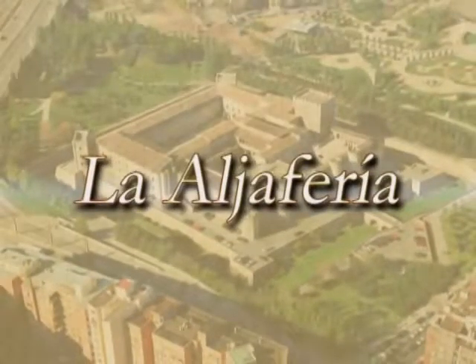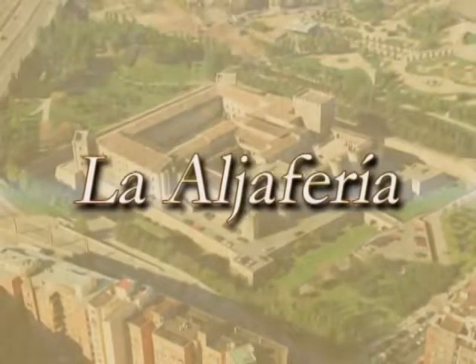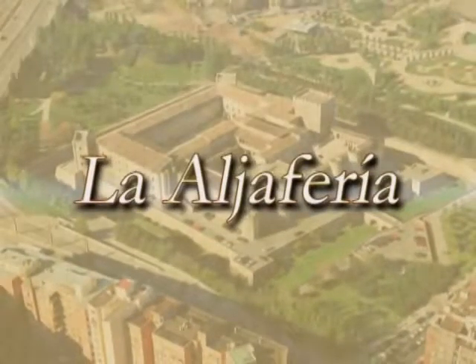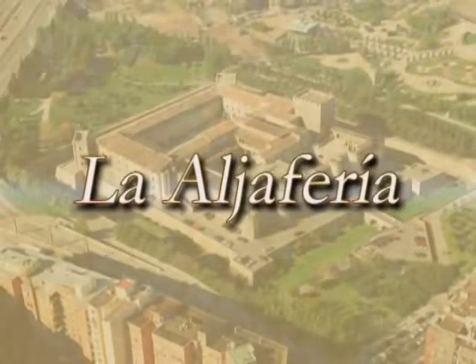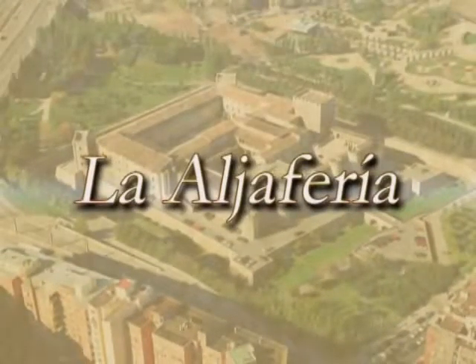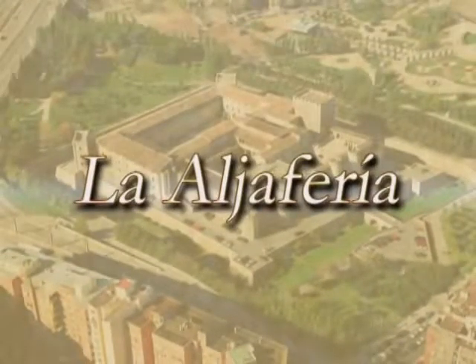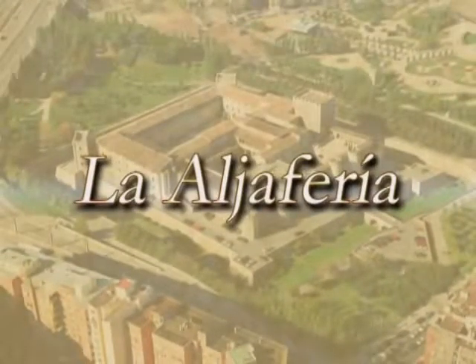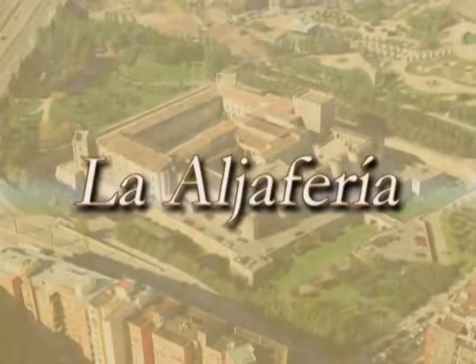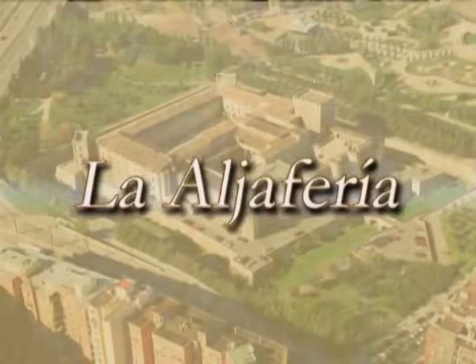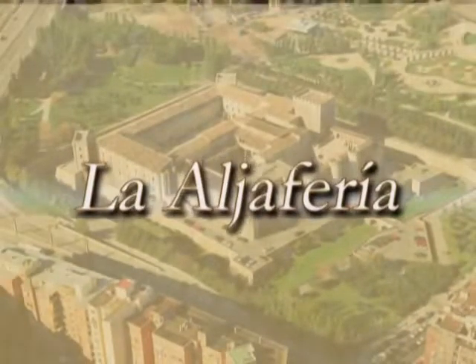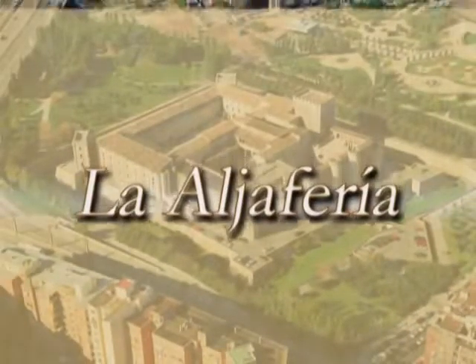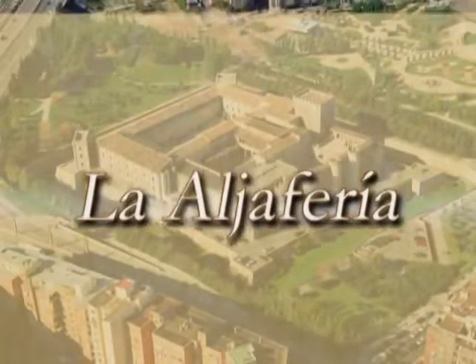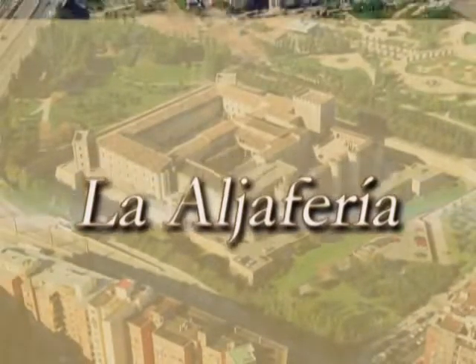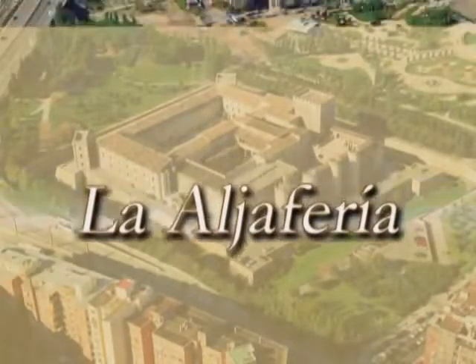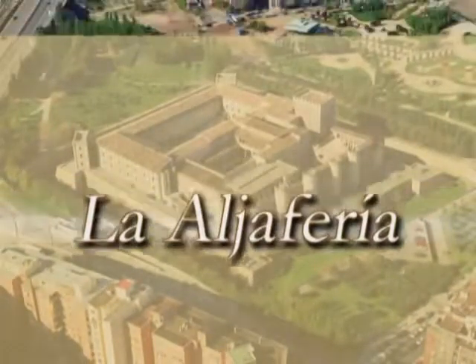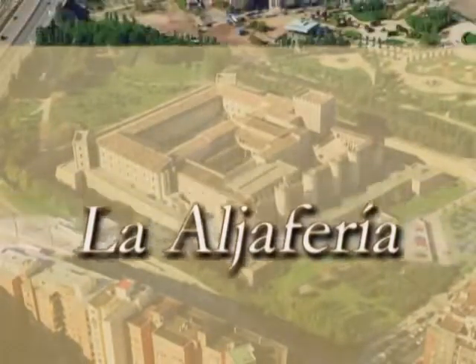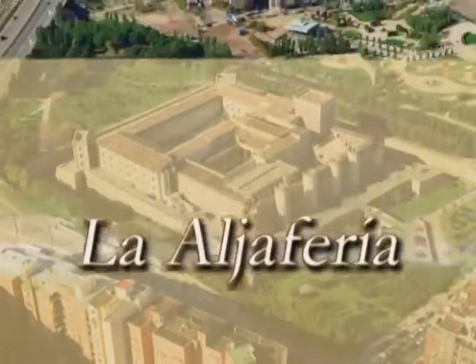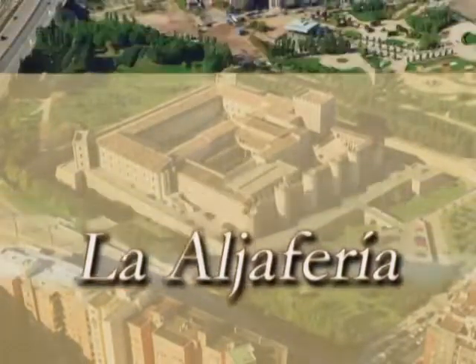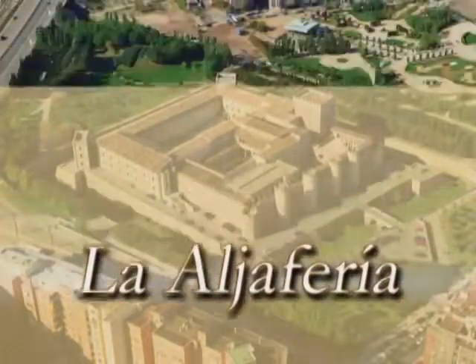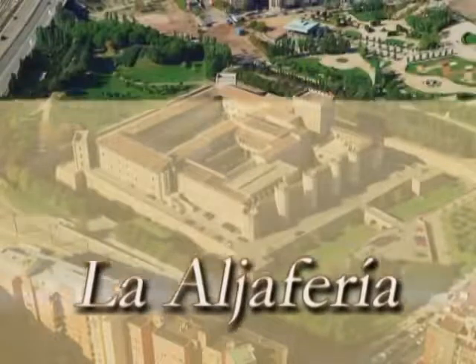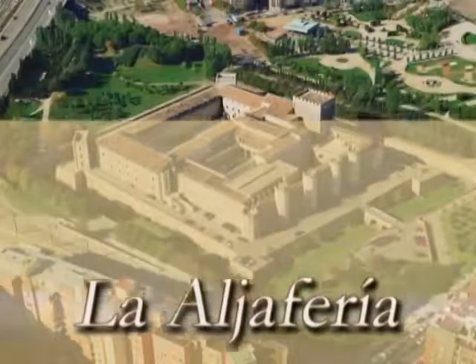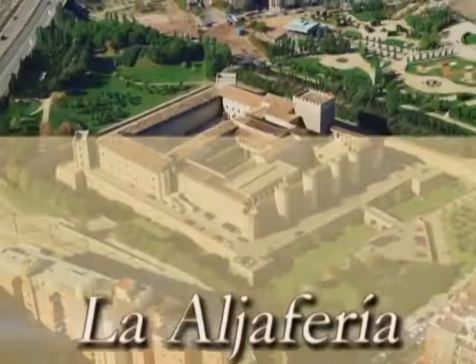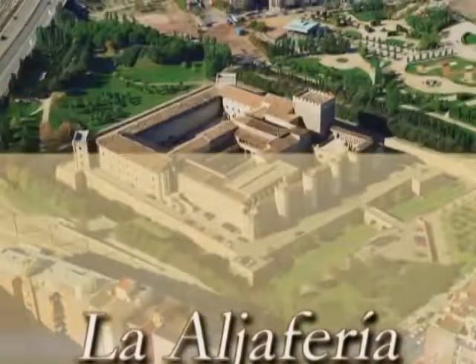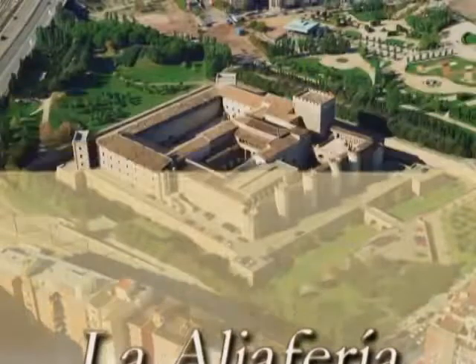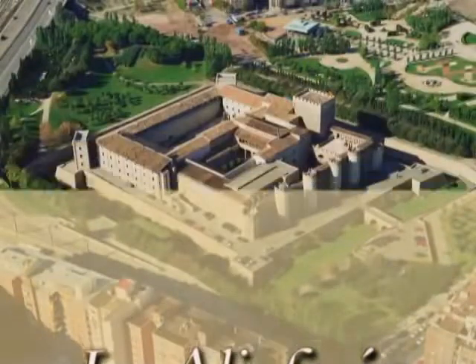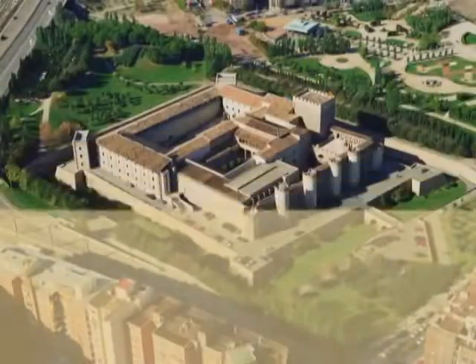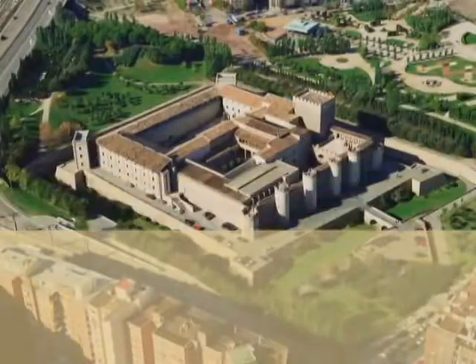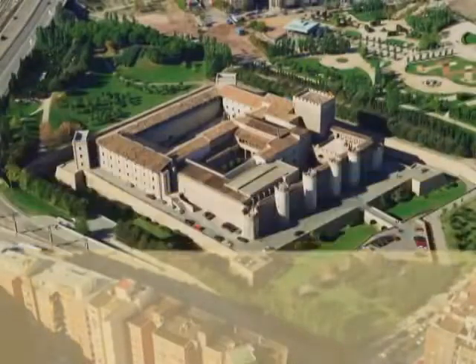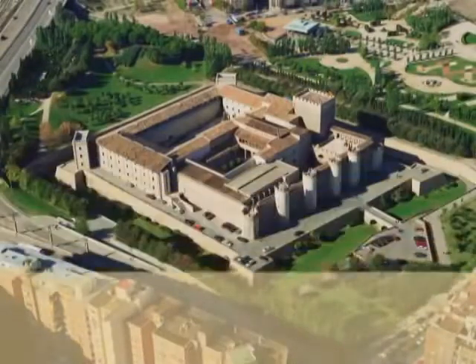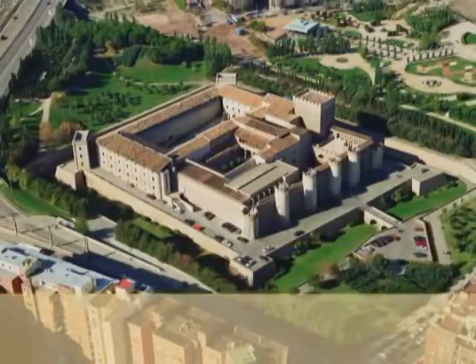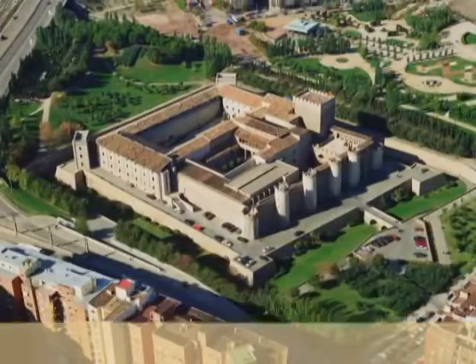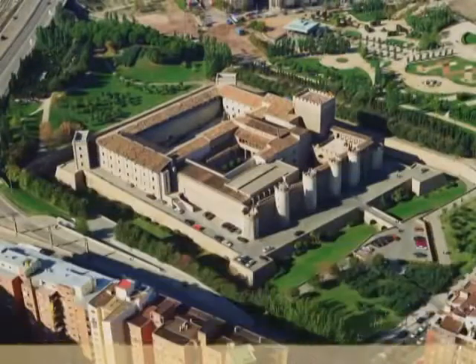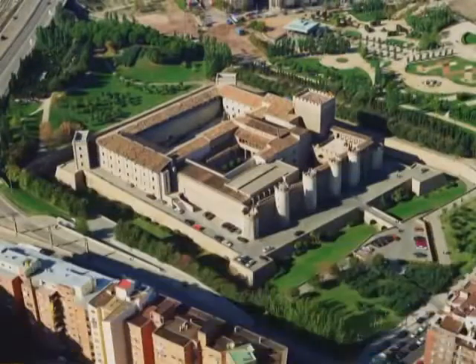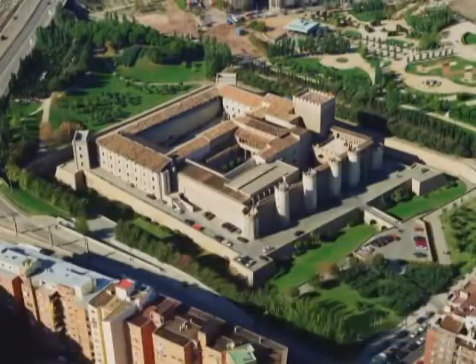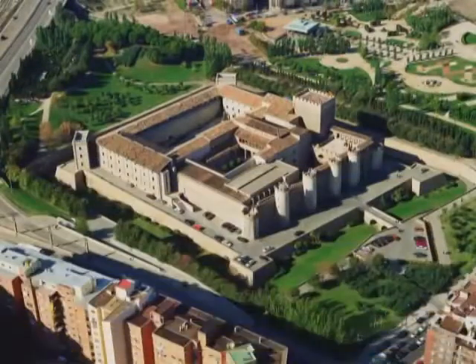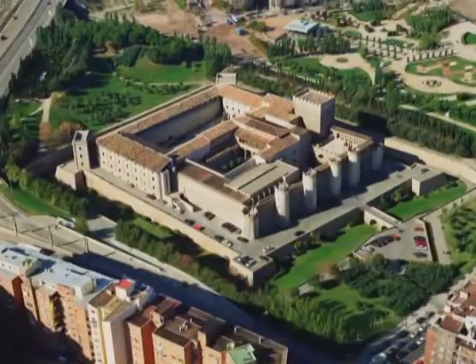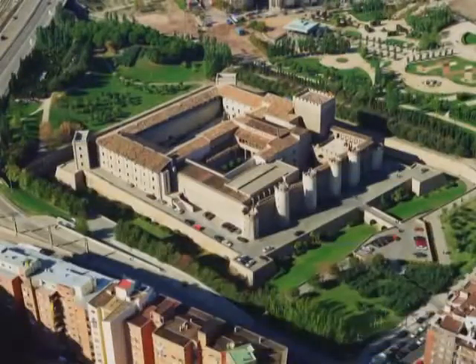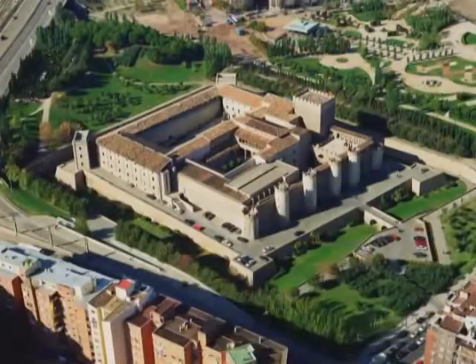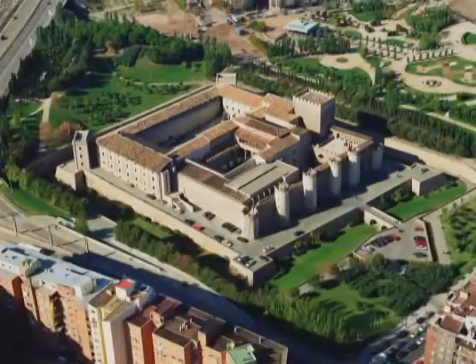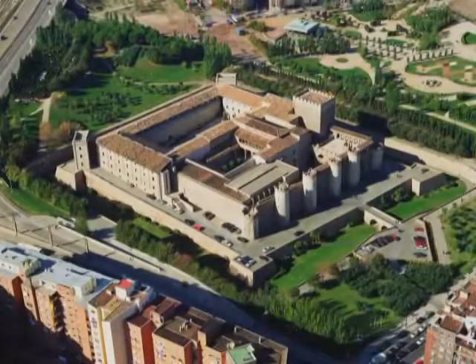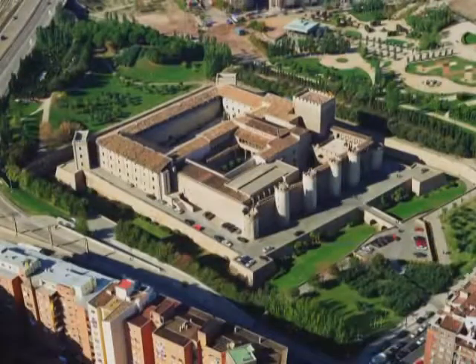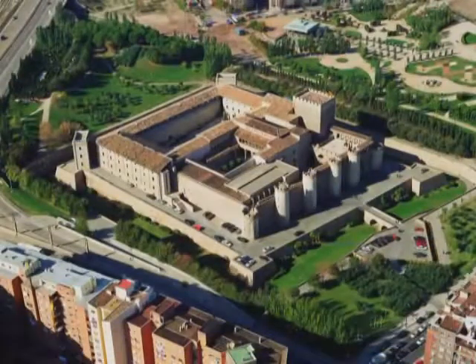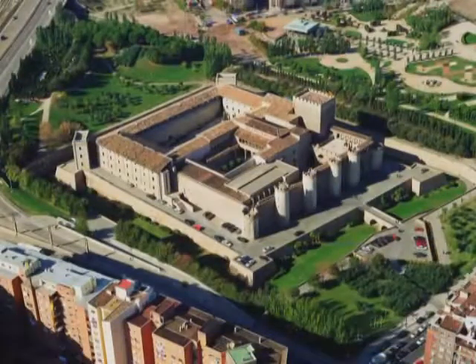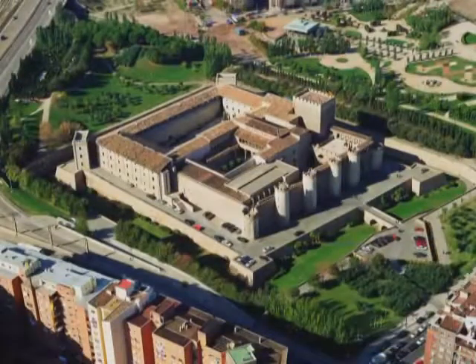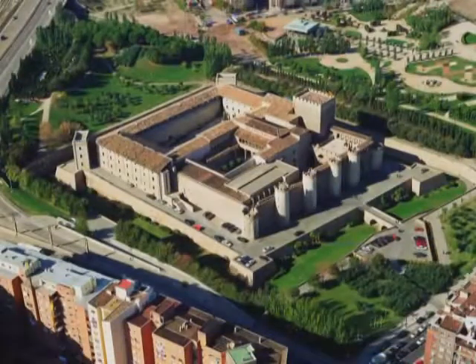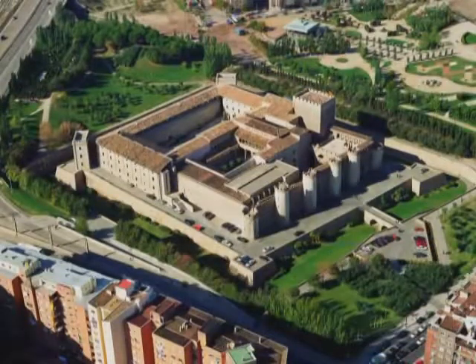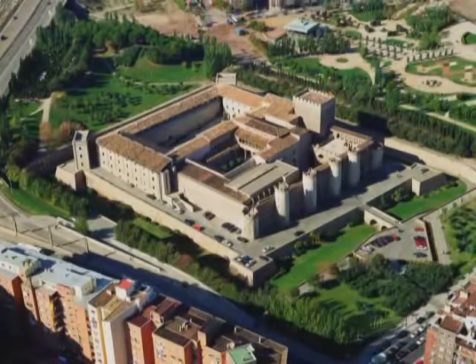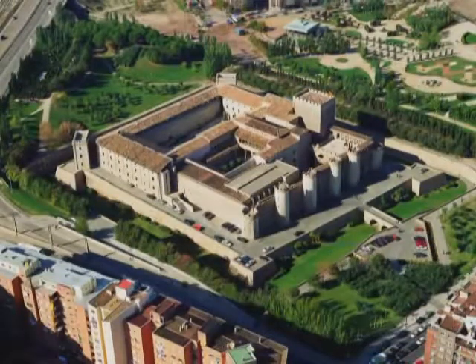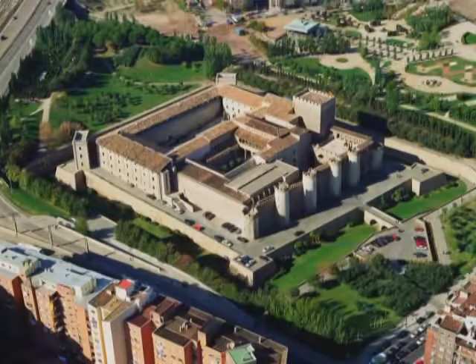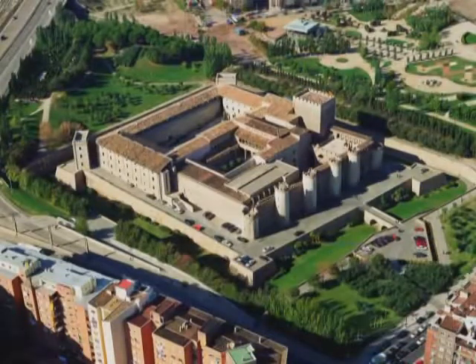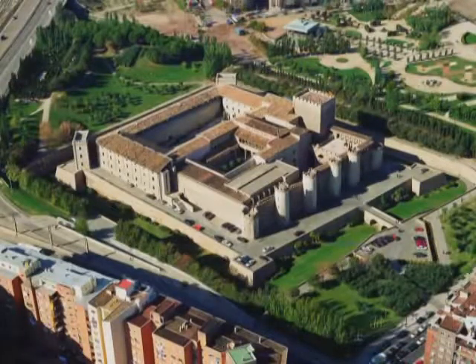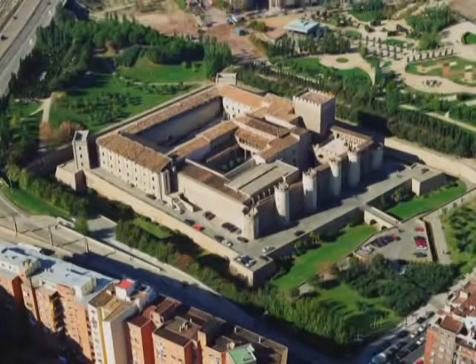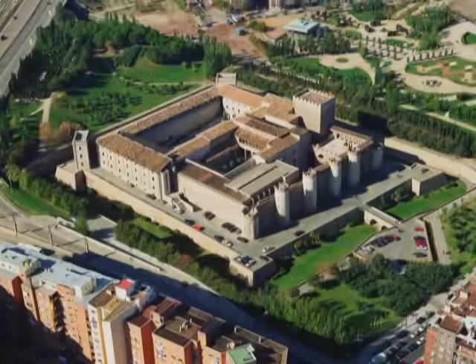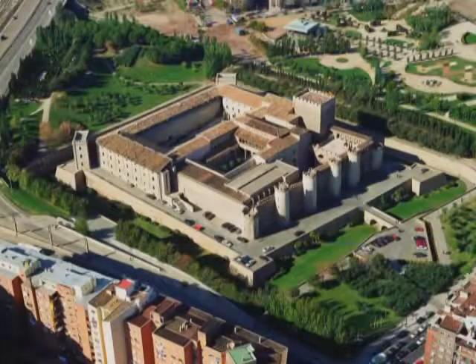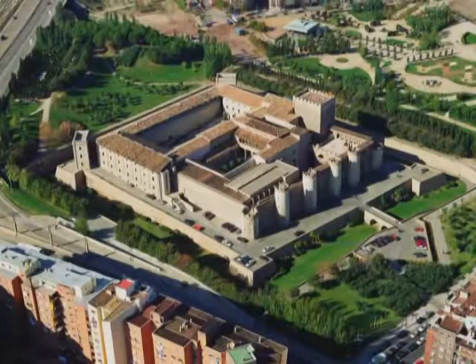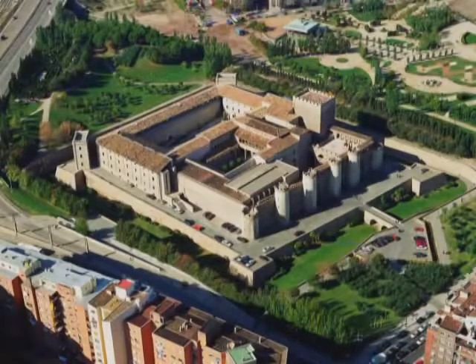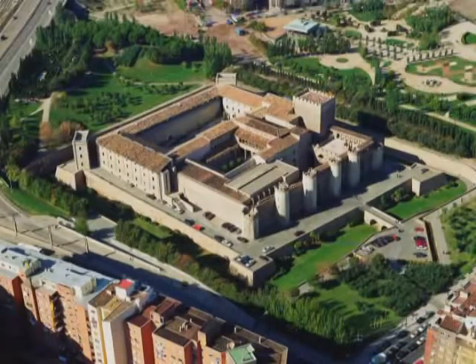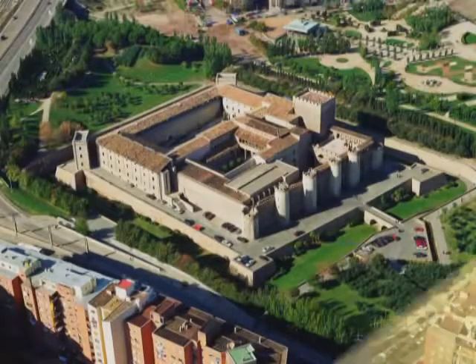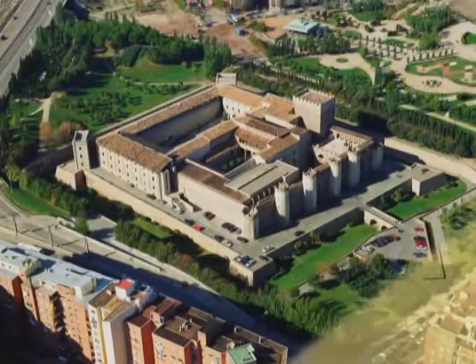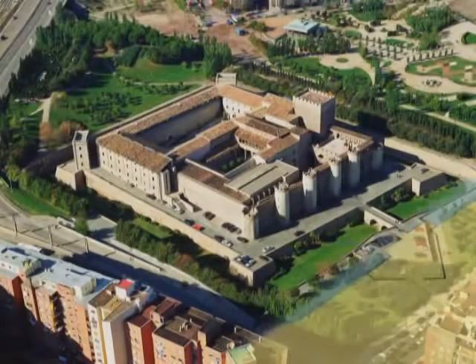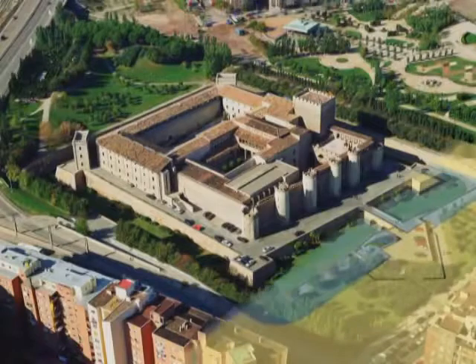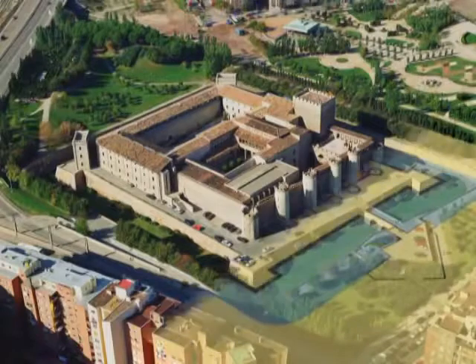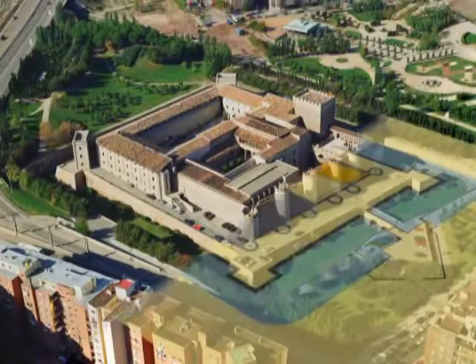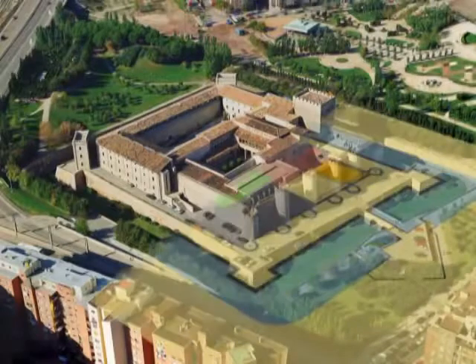The Al-Jaferia of Zaragoza is a group of monumental buildings comprising three palaces built in different historical periods.